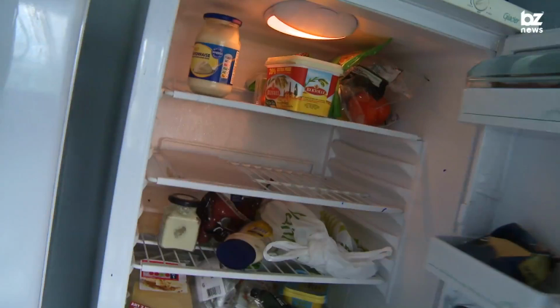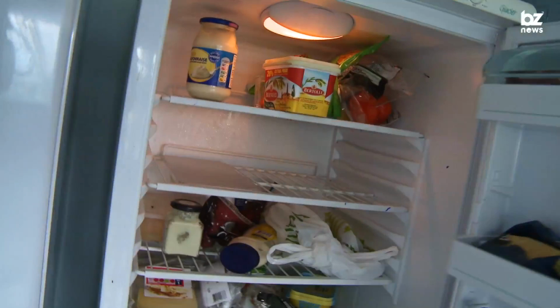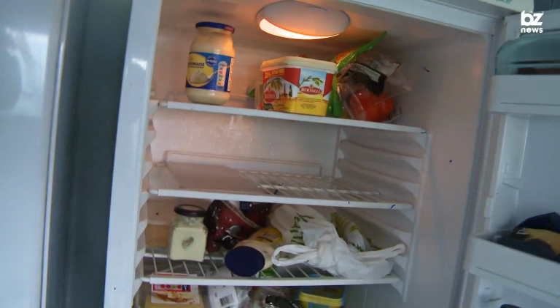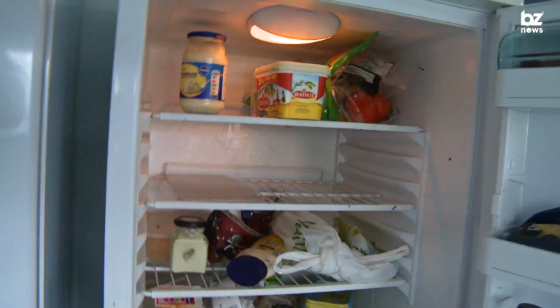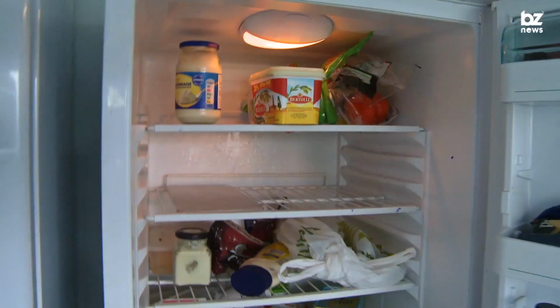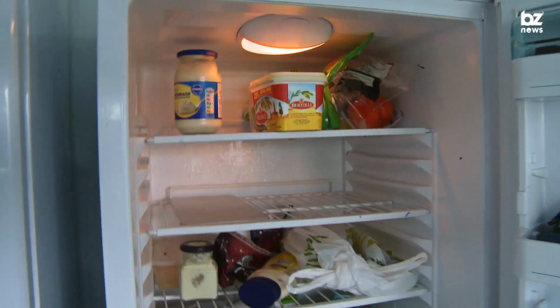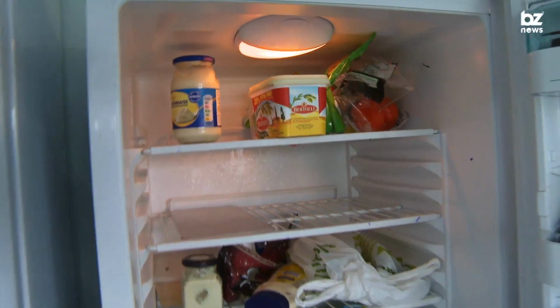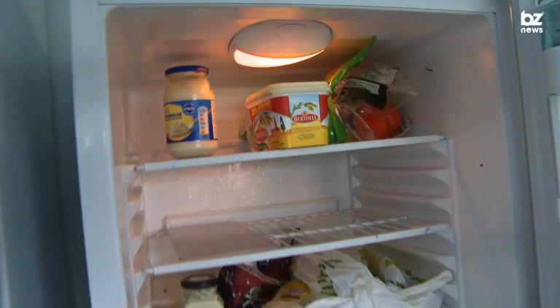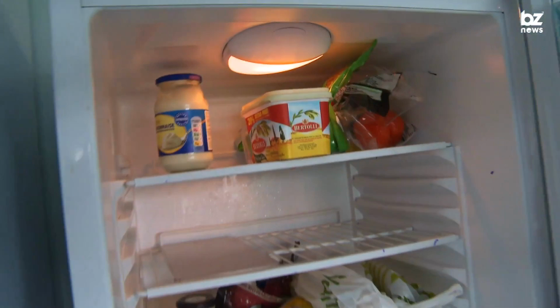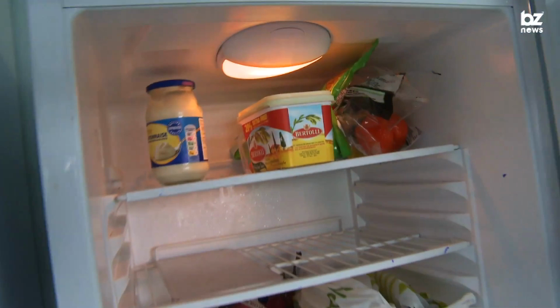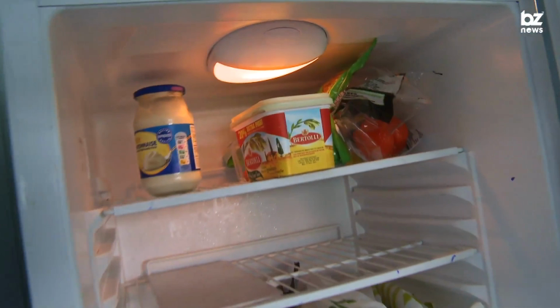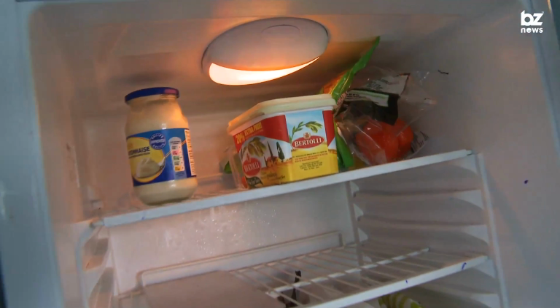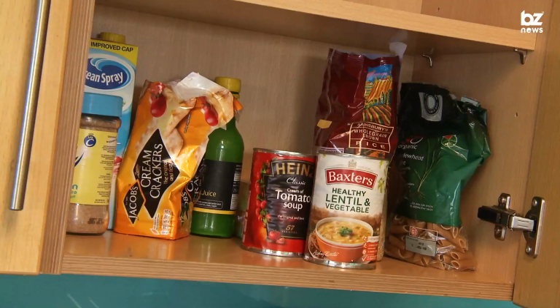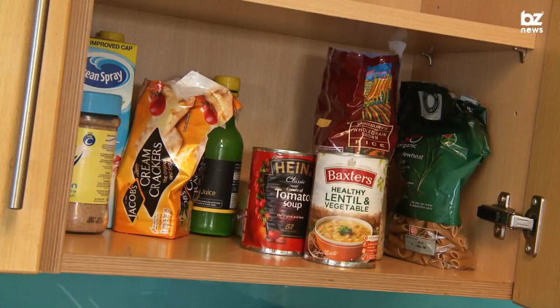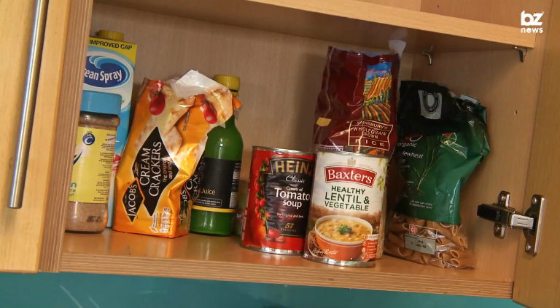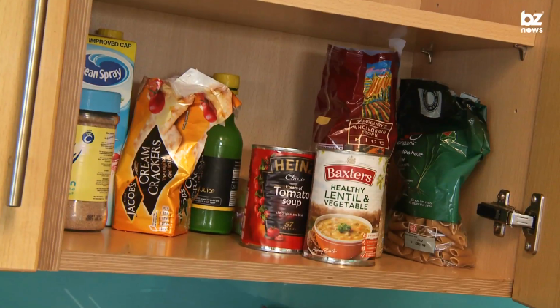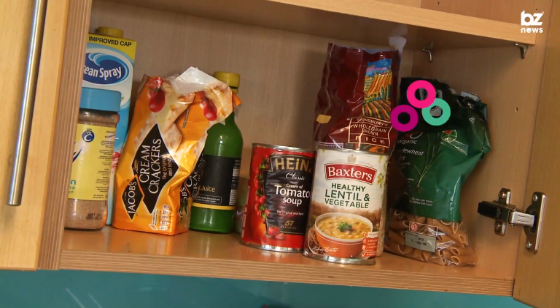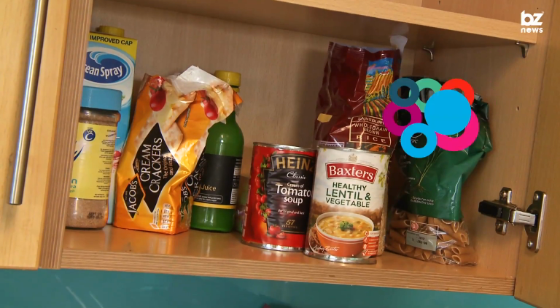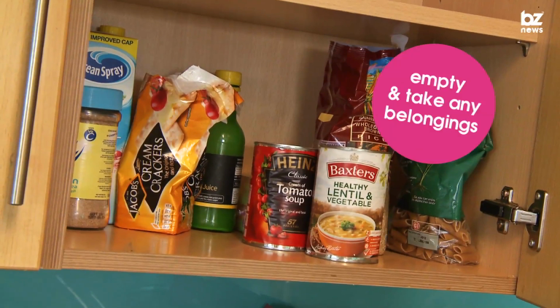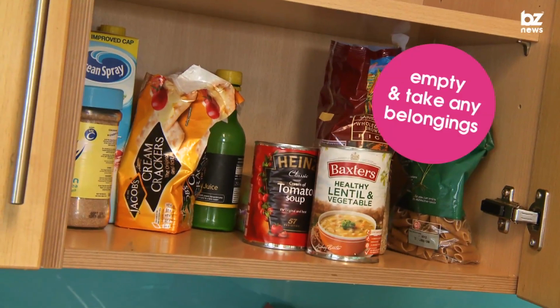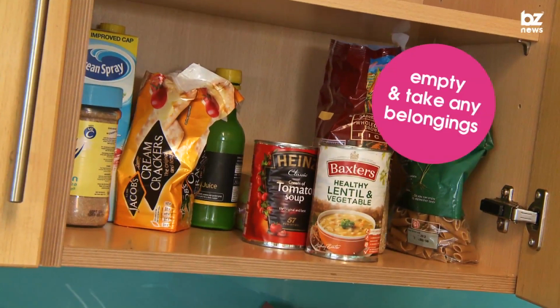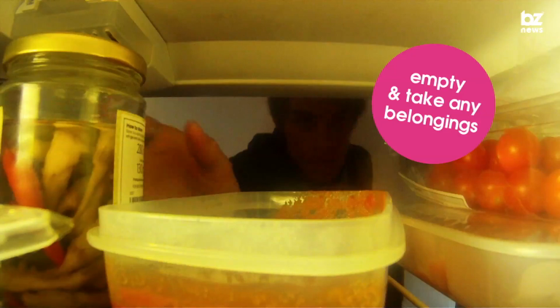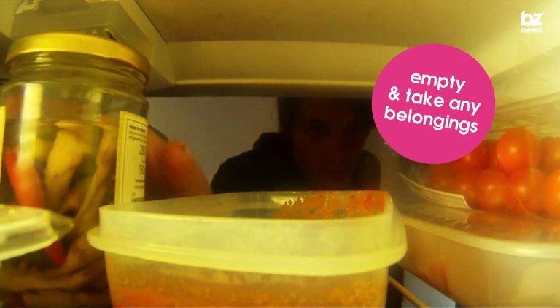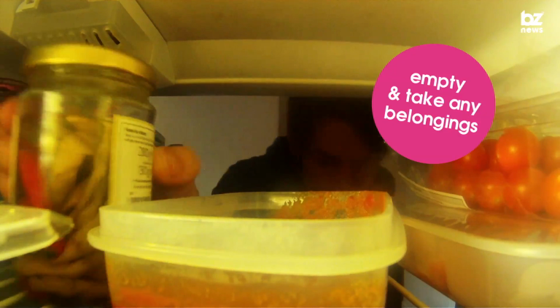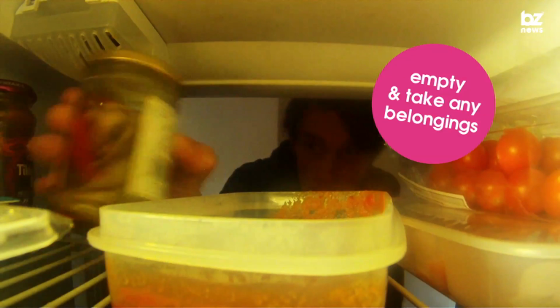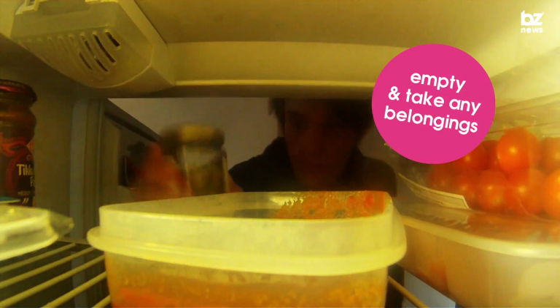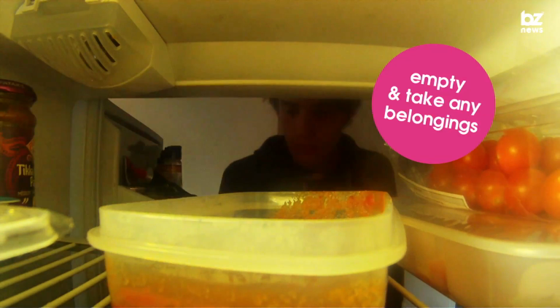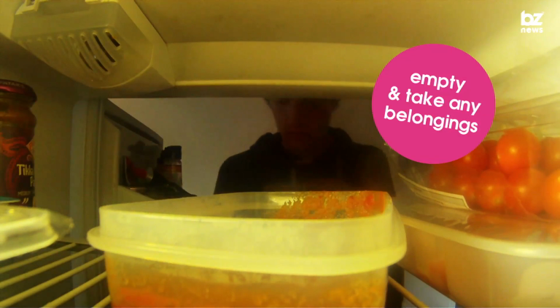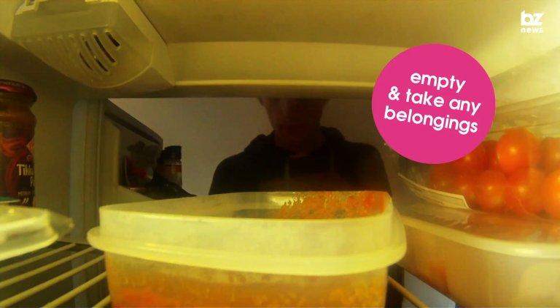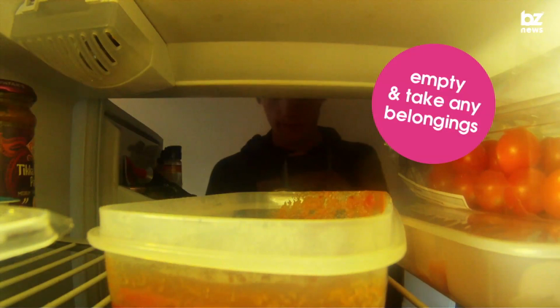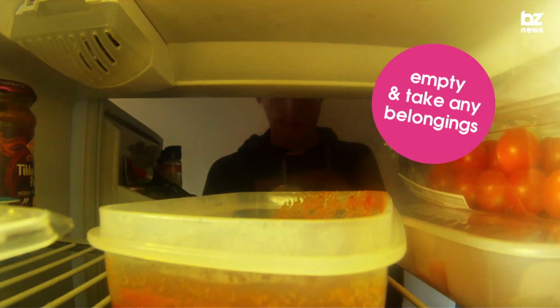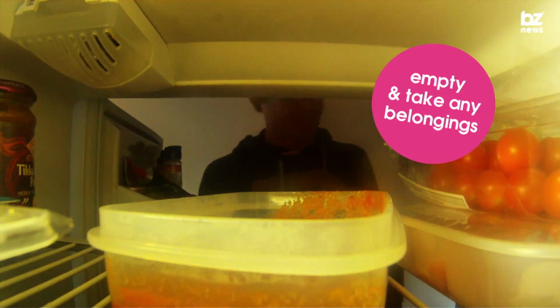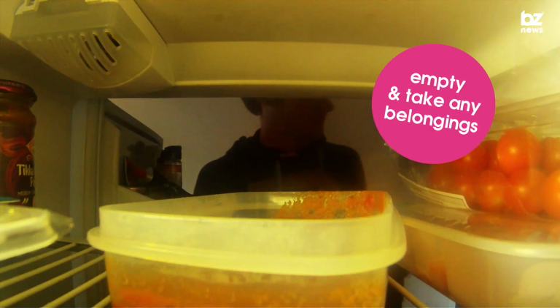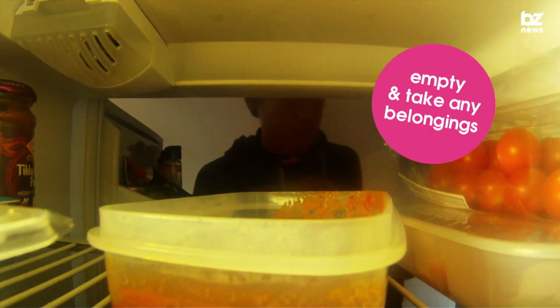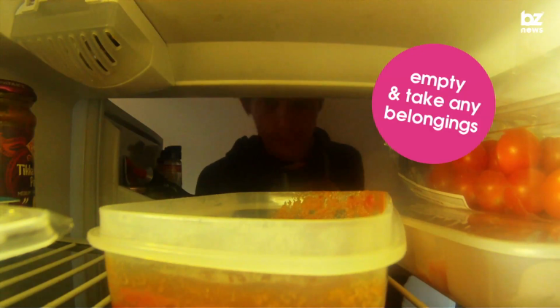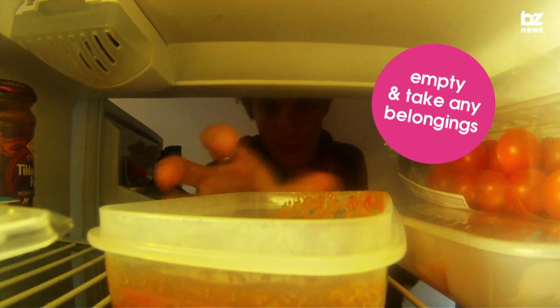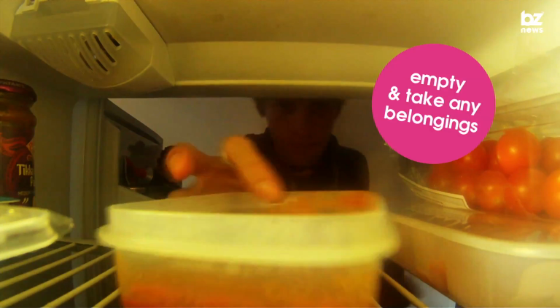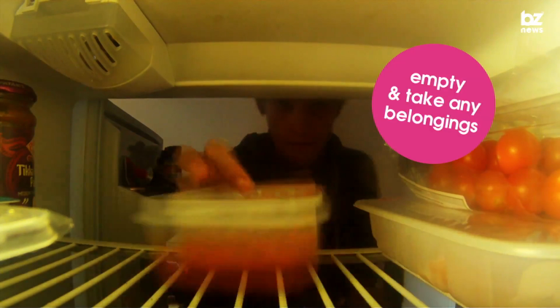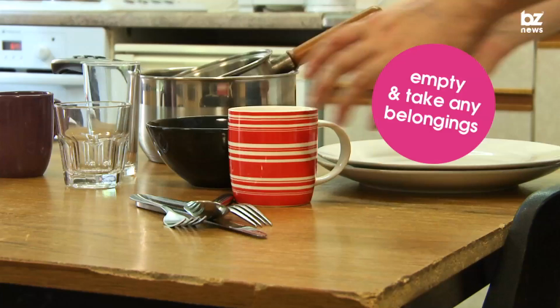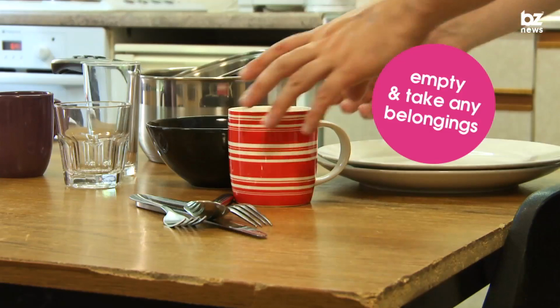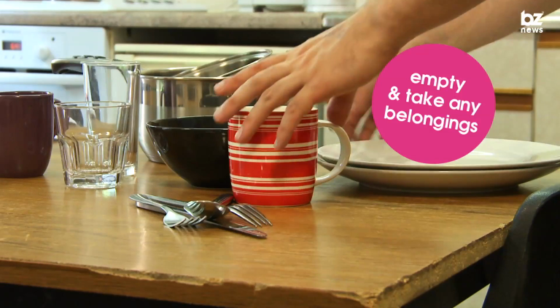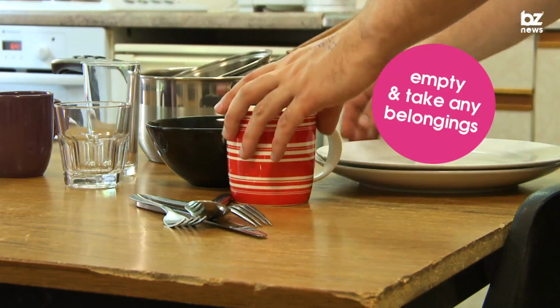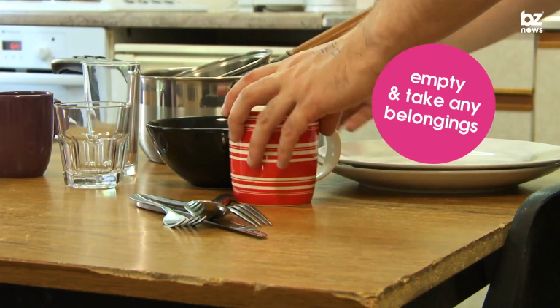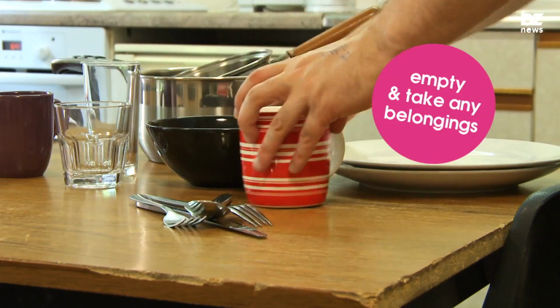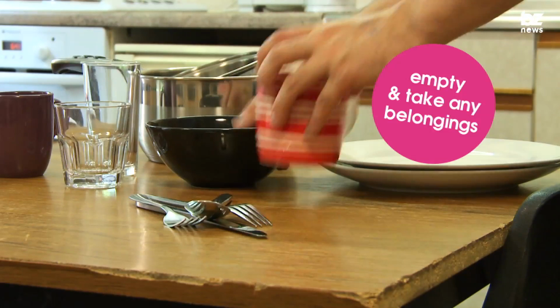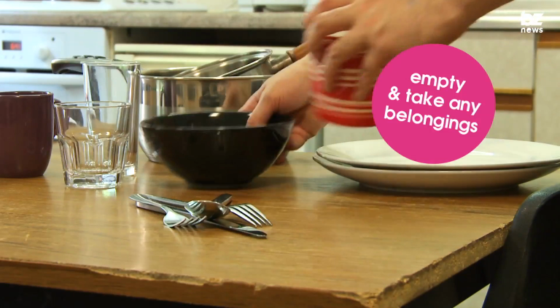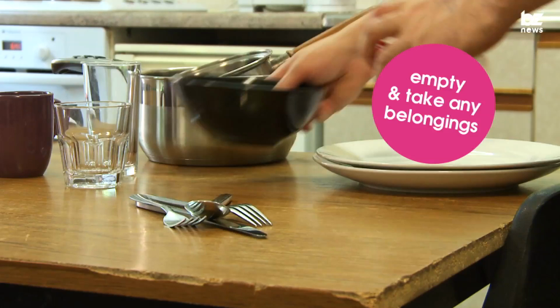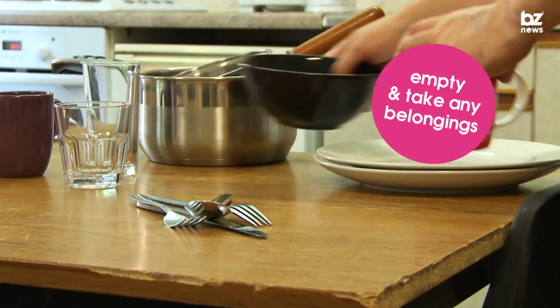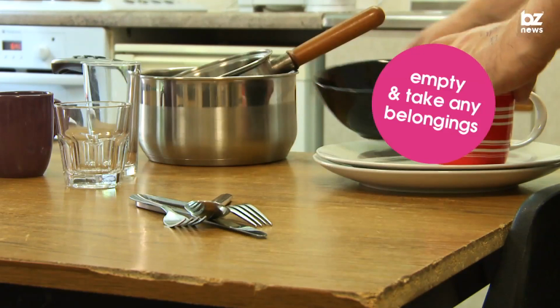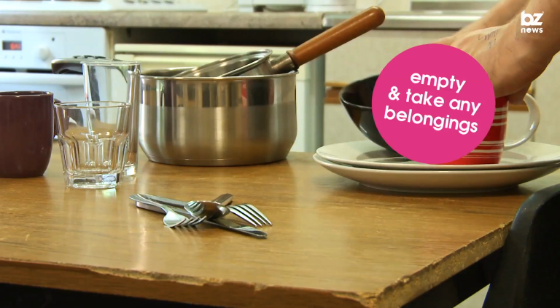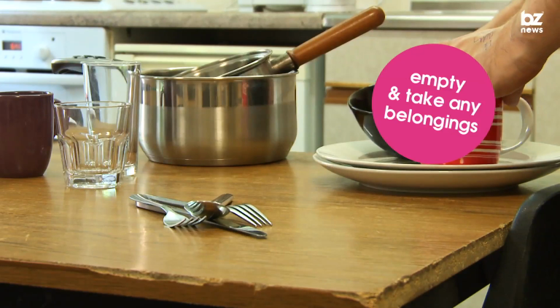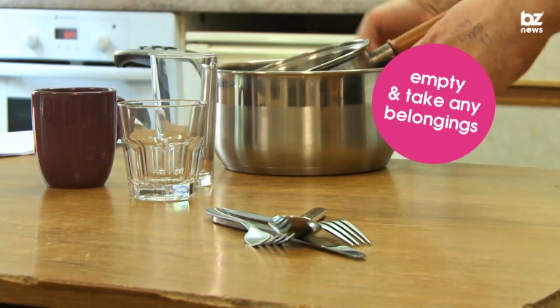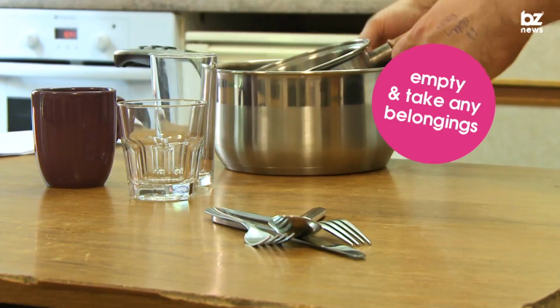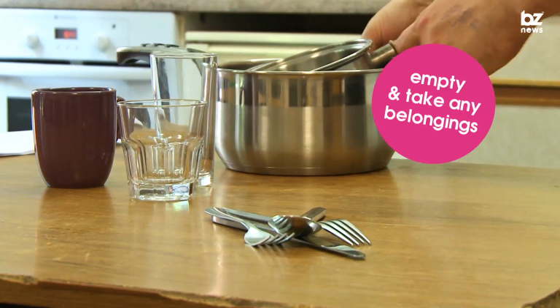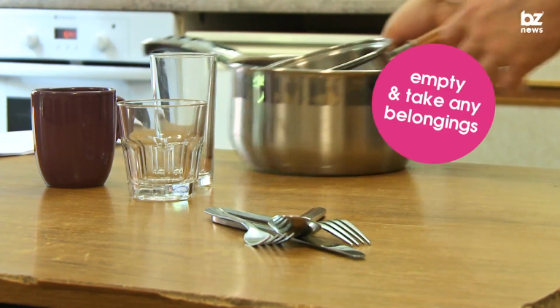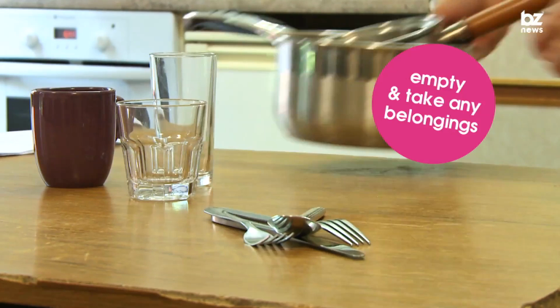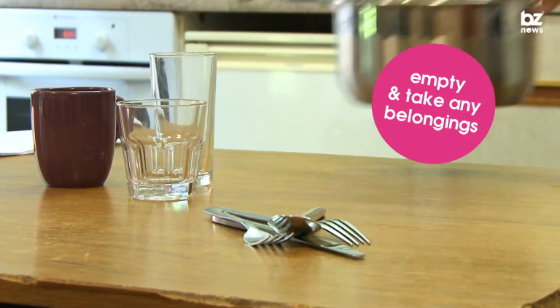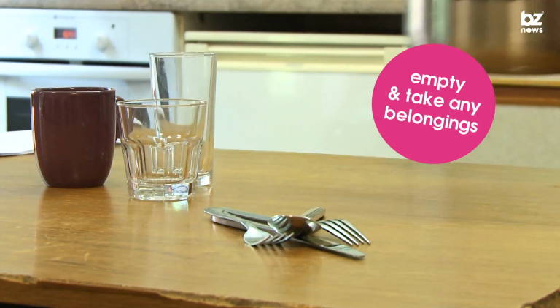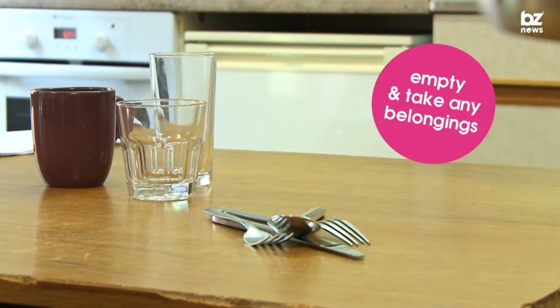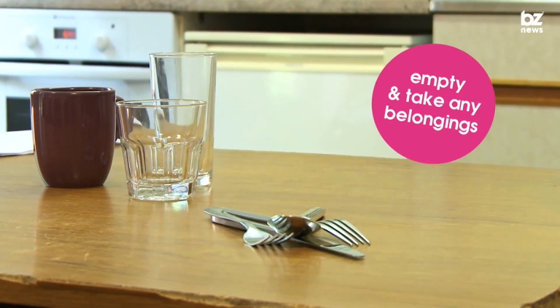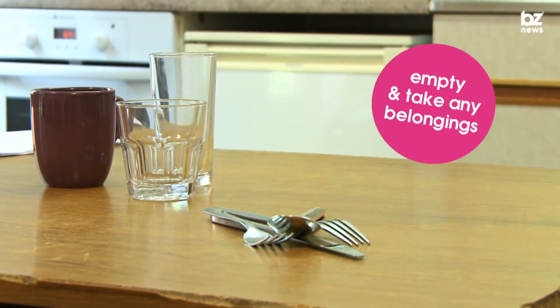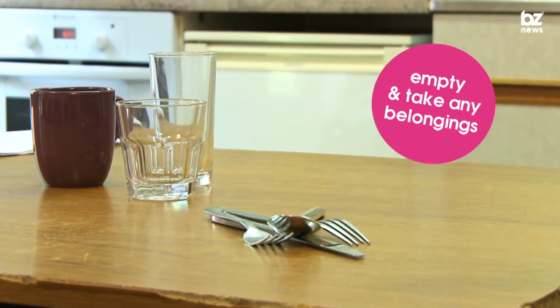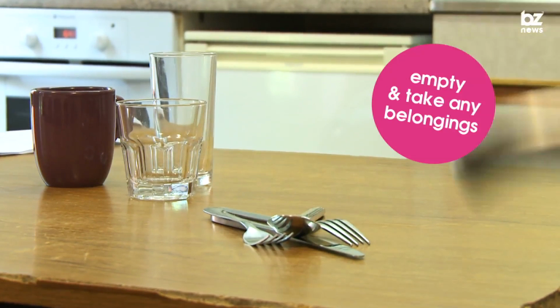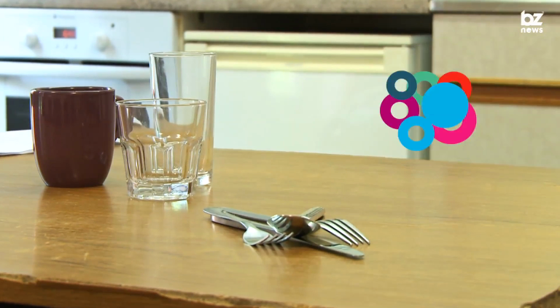Make sure you dispose of all your food from the fridge and cupboards when you leave. And remember to take all your pots and pans with you, as the uni doesn't keep them.